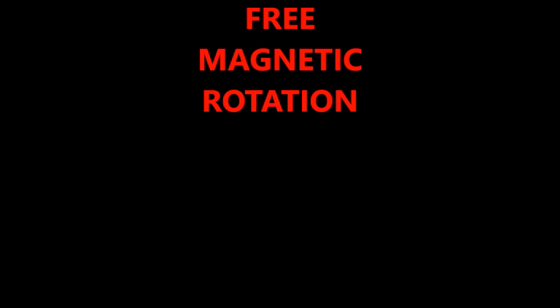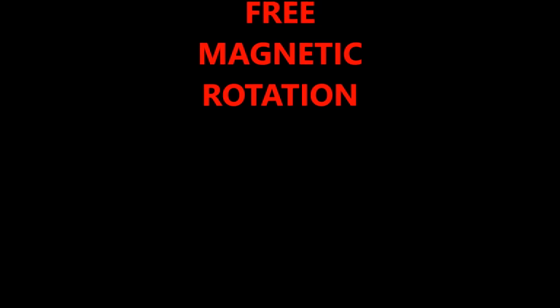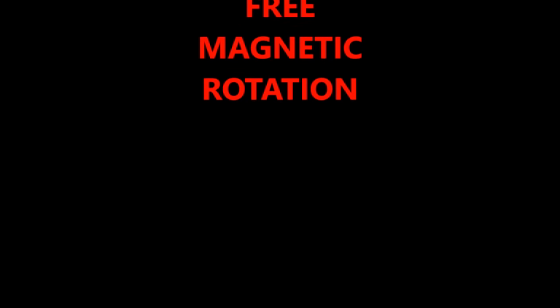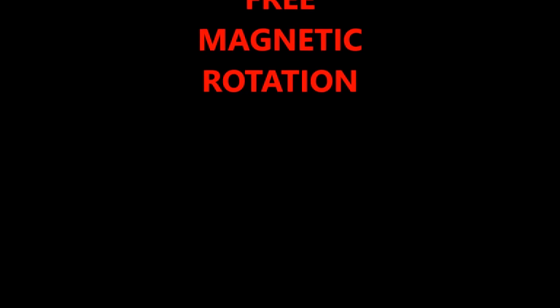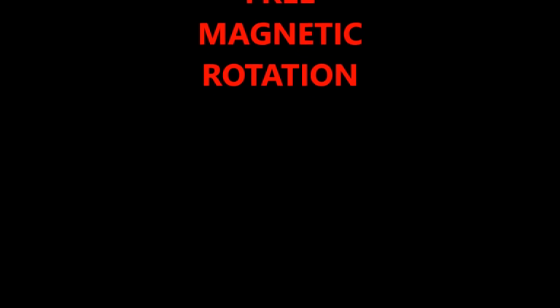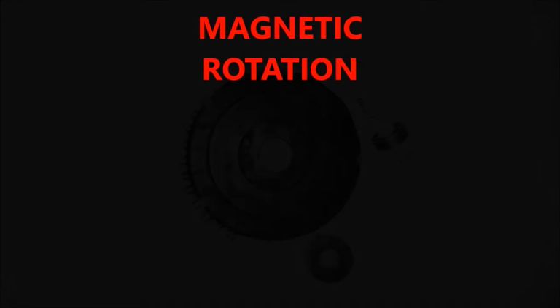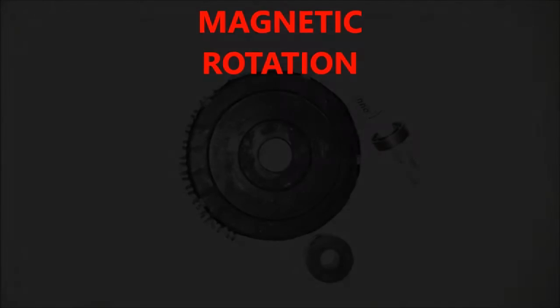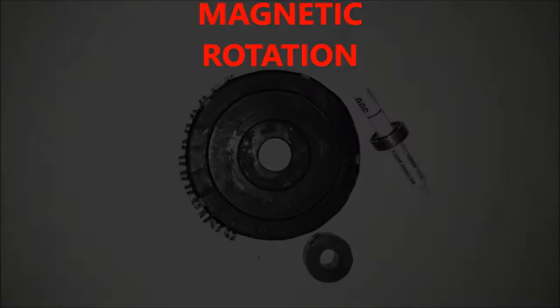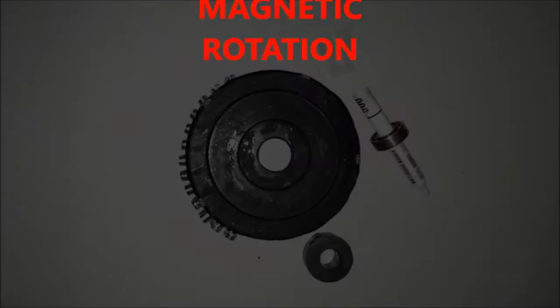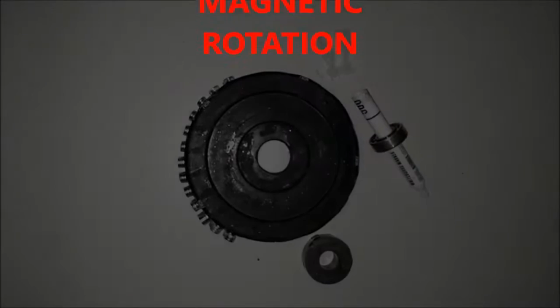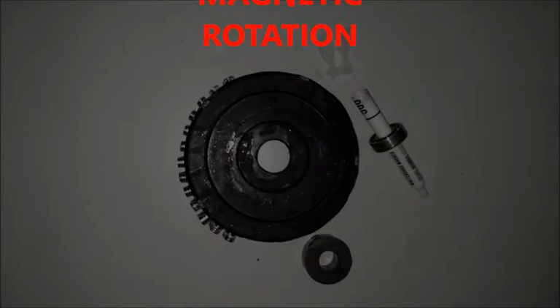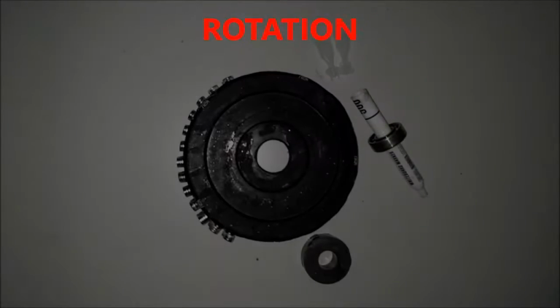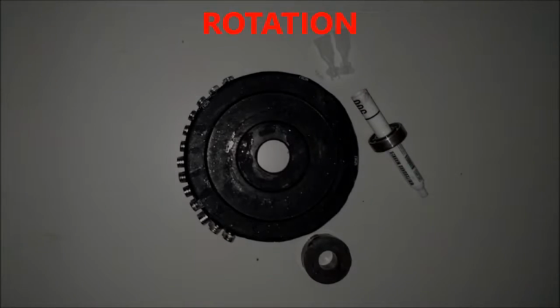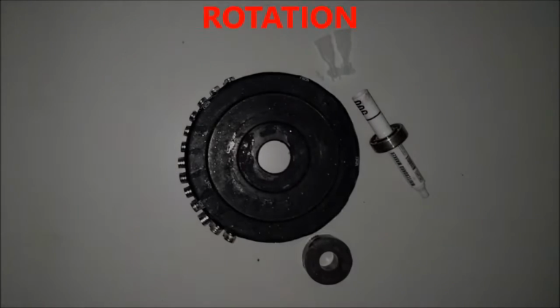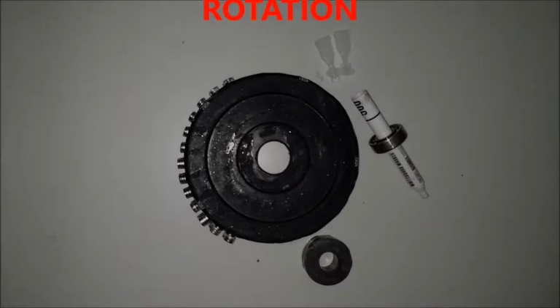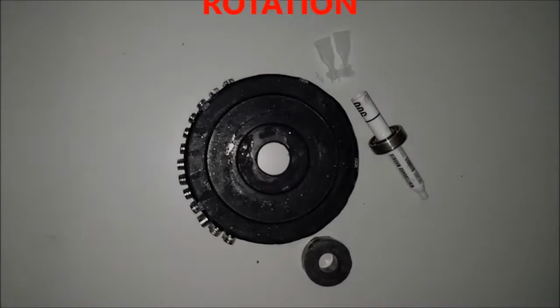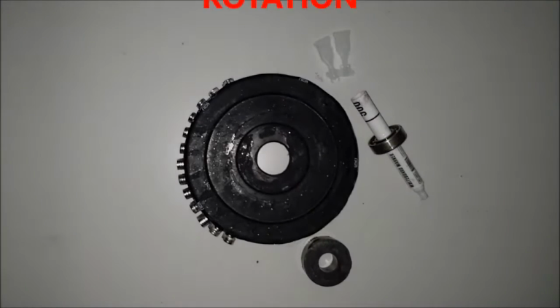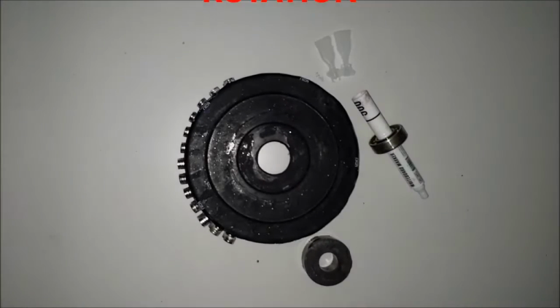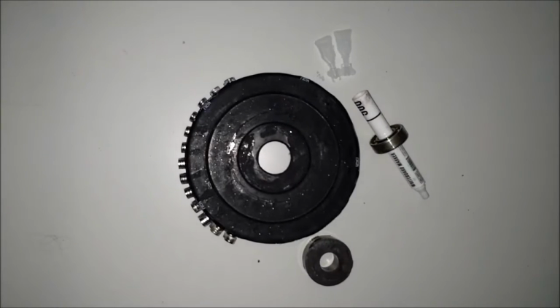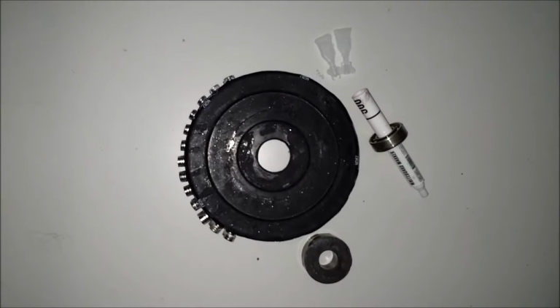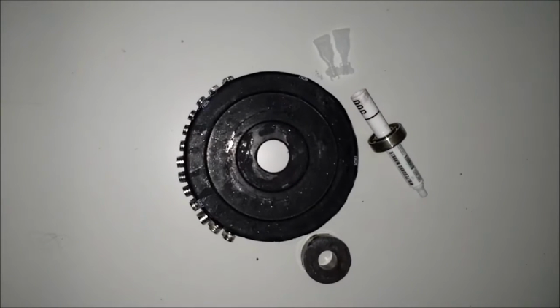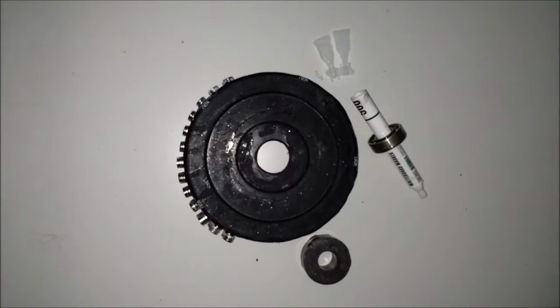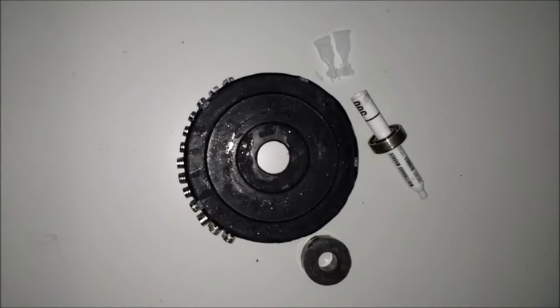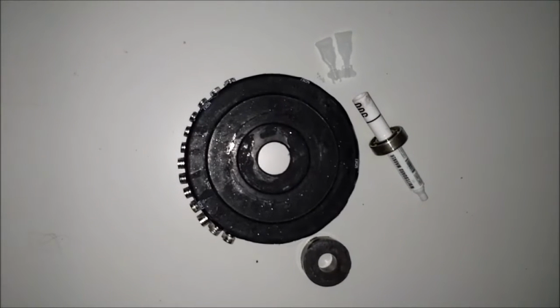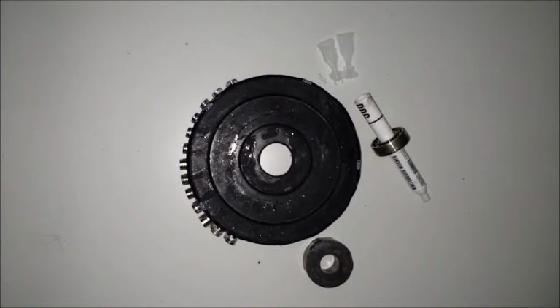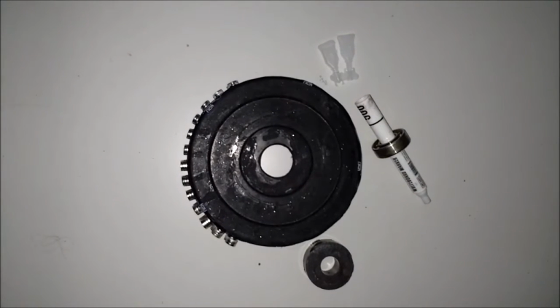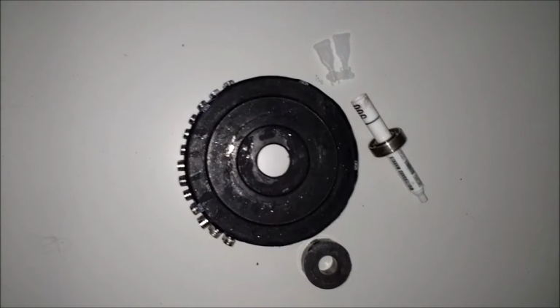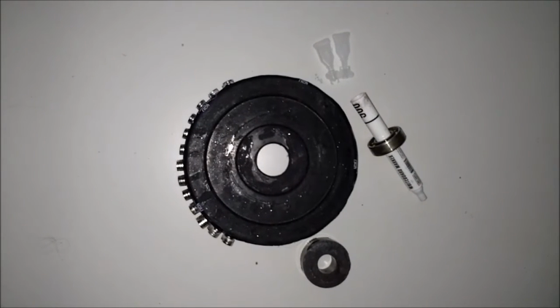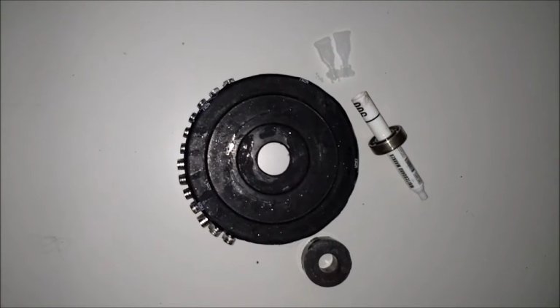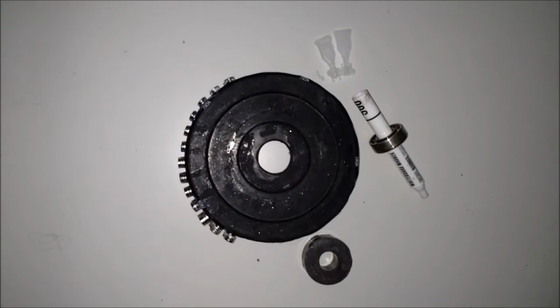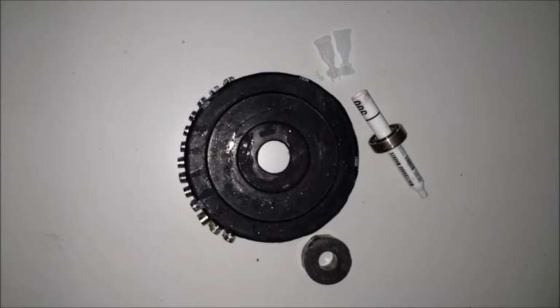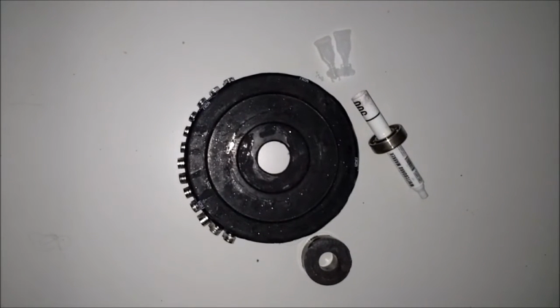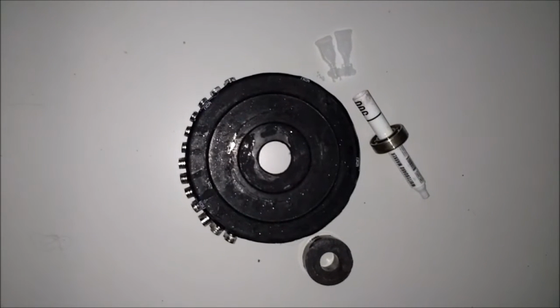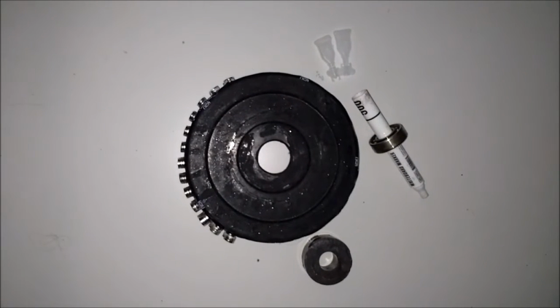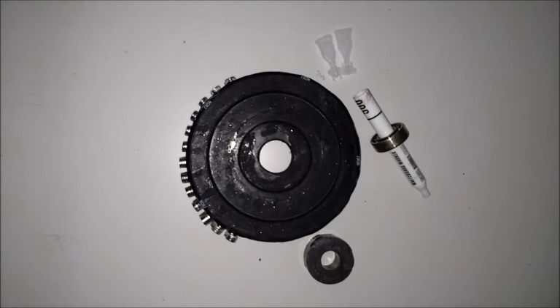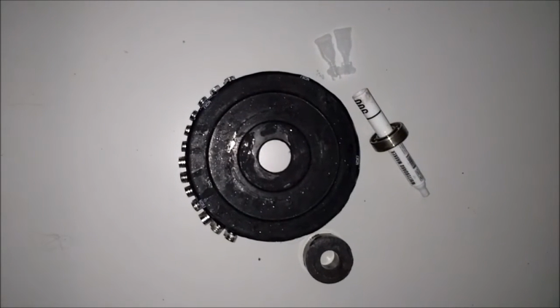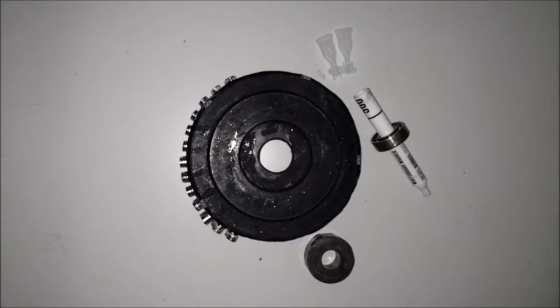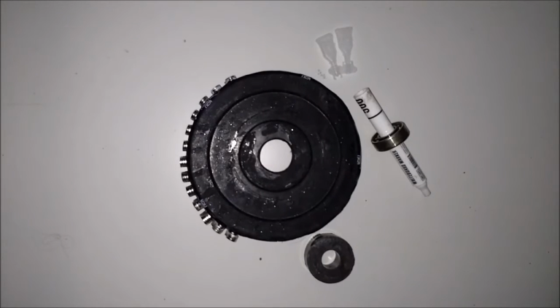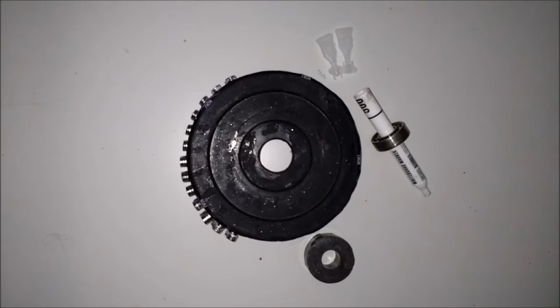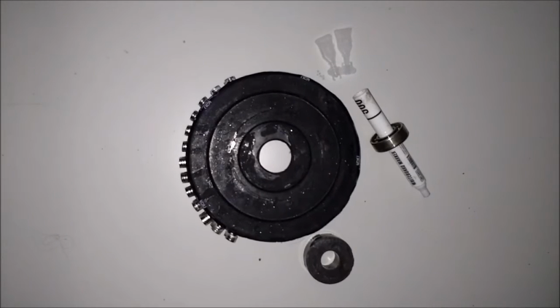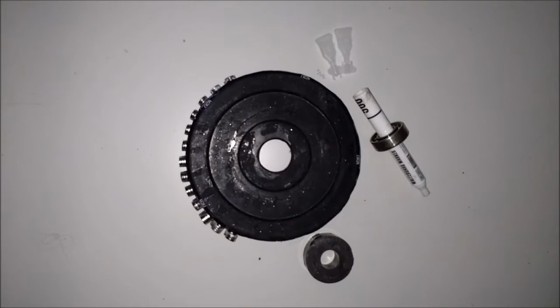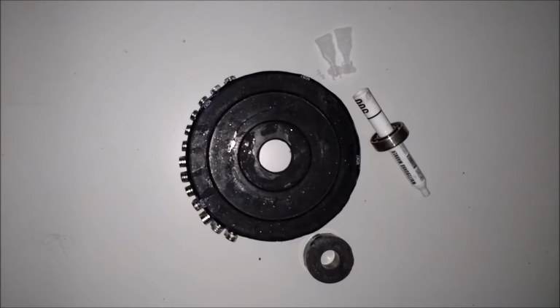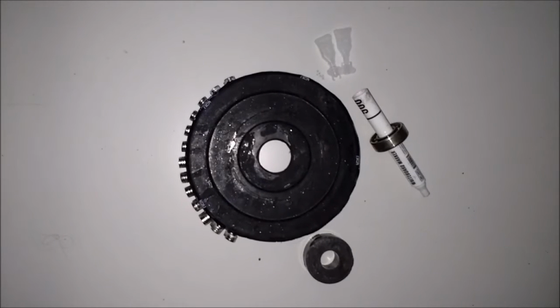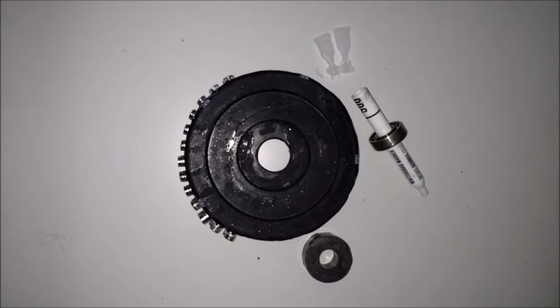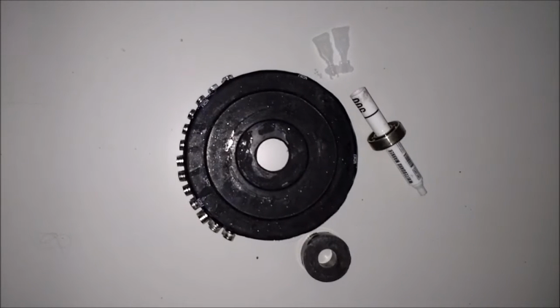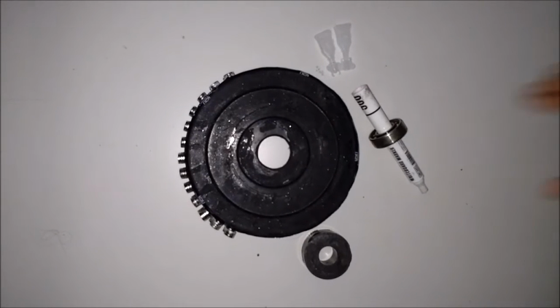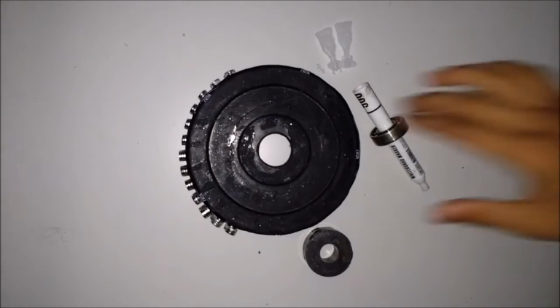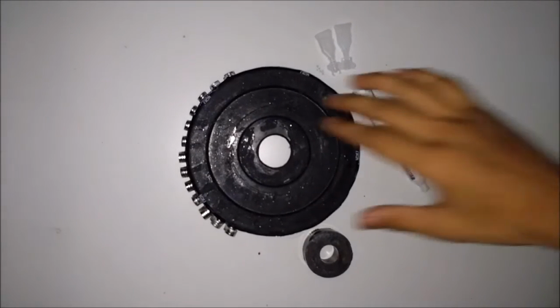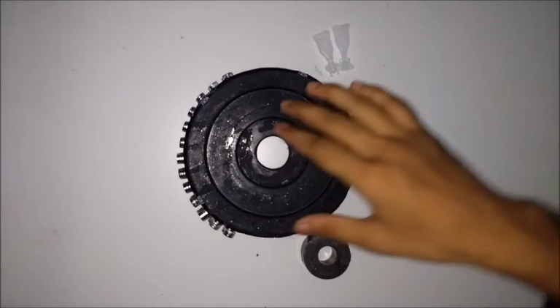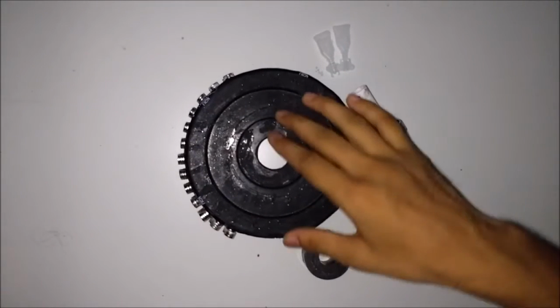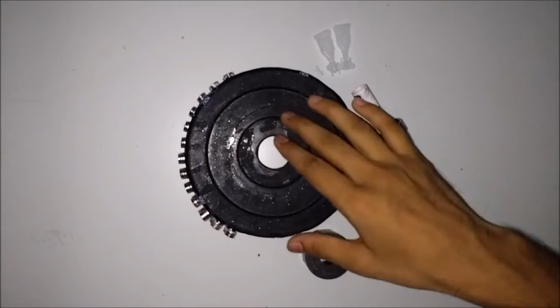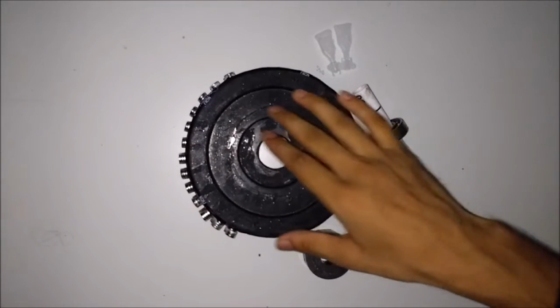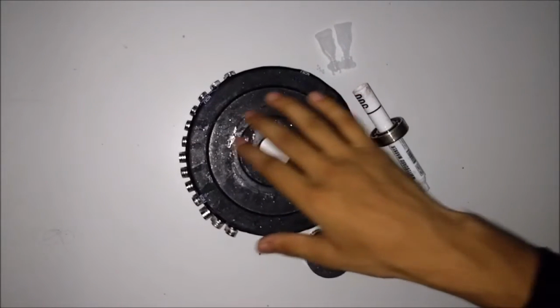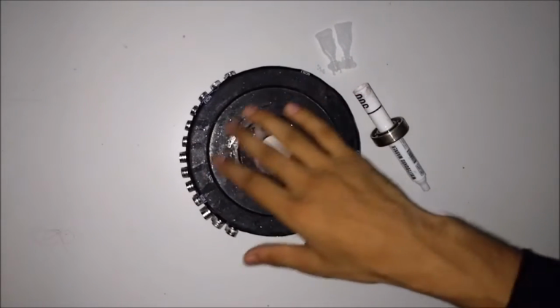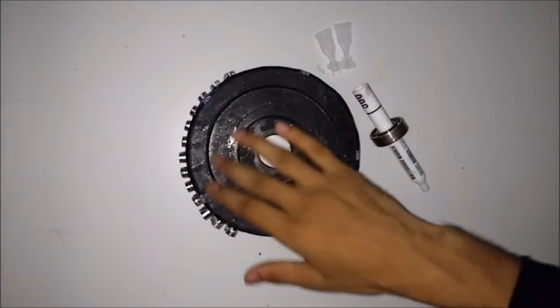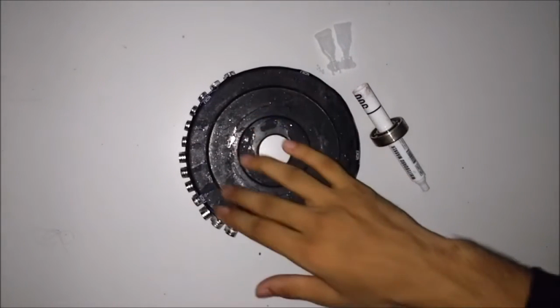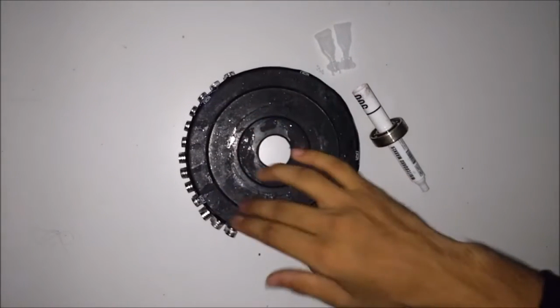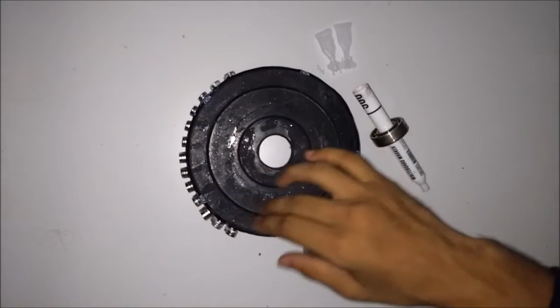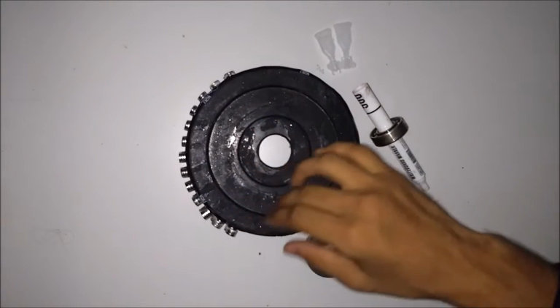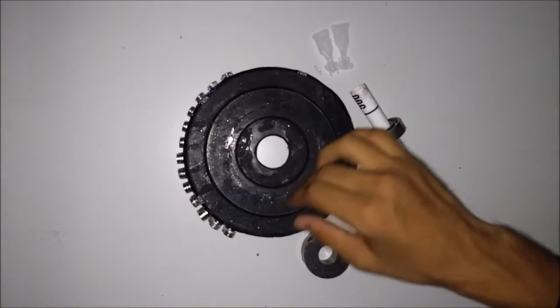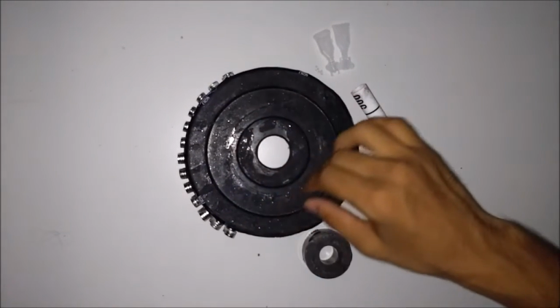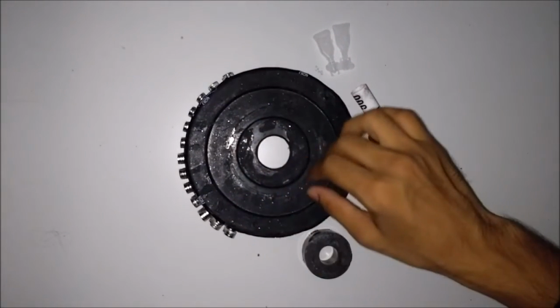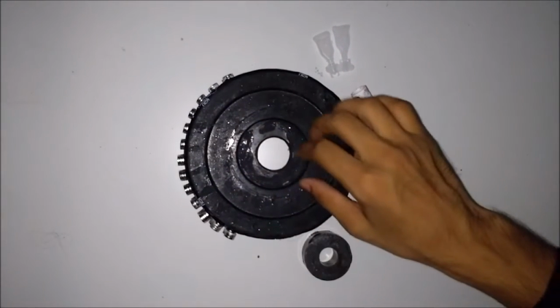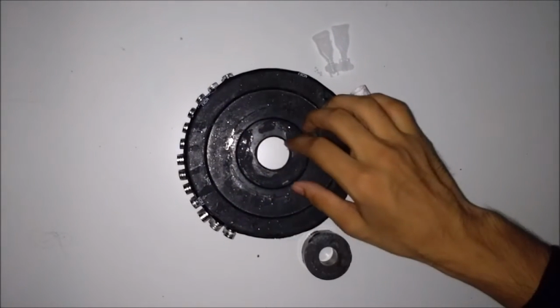Hello everyone, this is Safdar Ali and this is my next video about how to make a free magnetic rotation device.